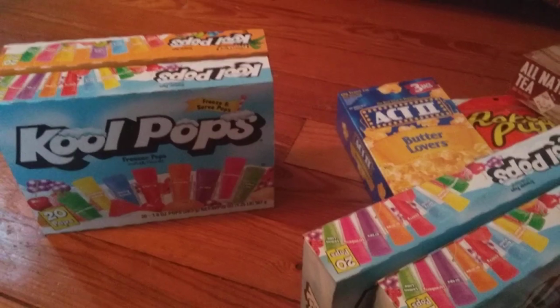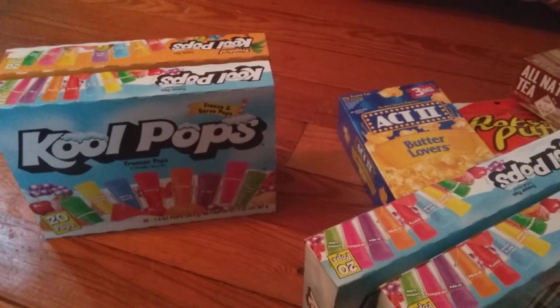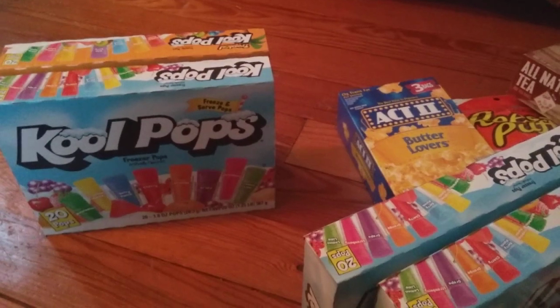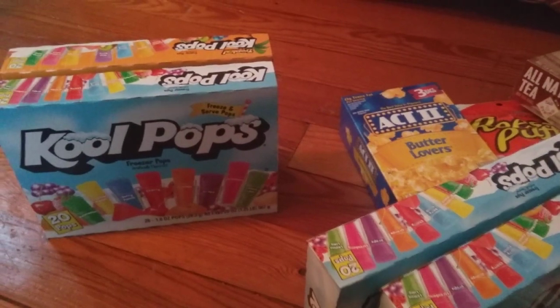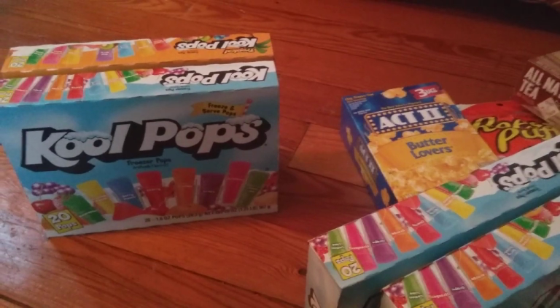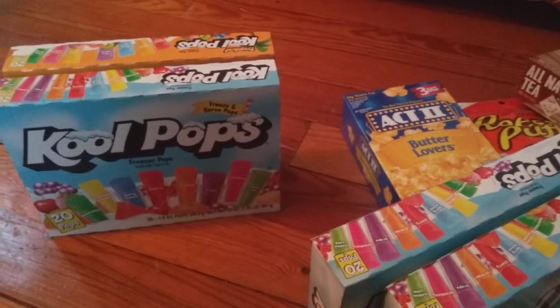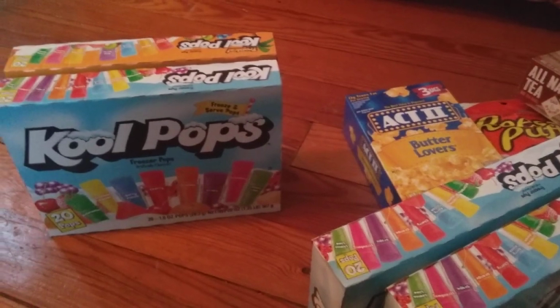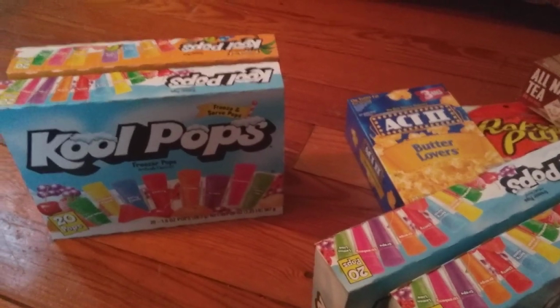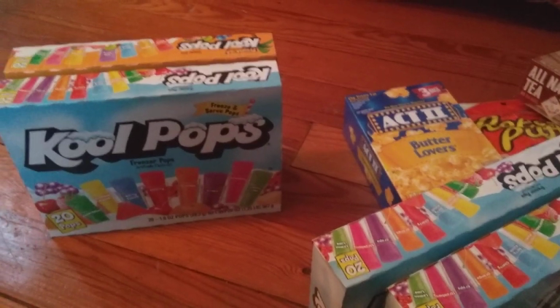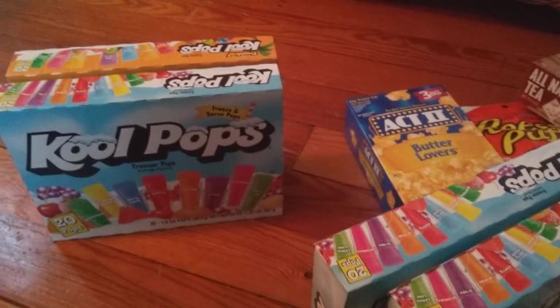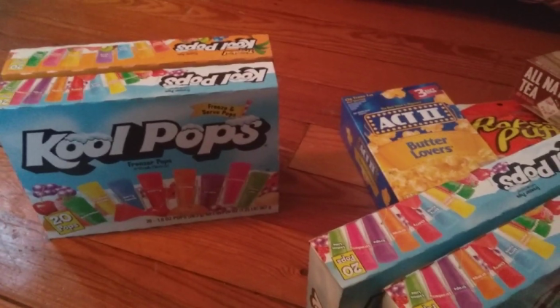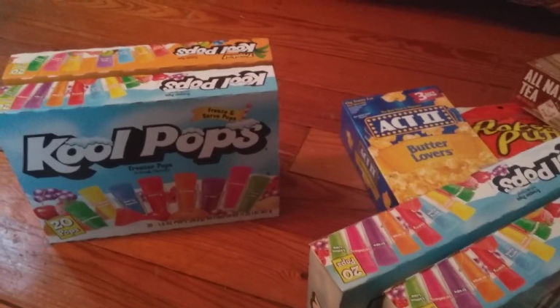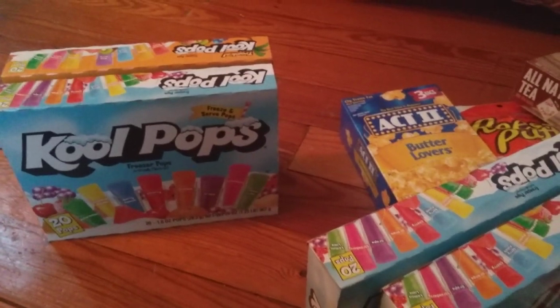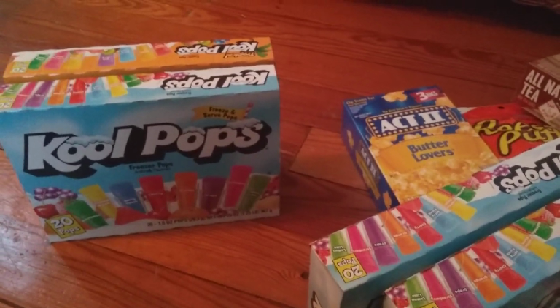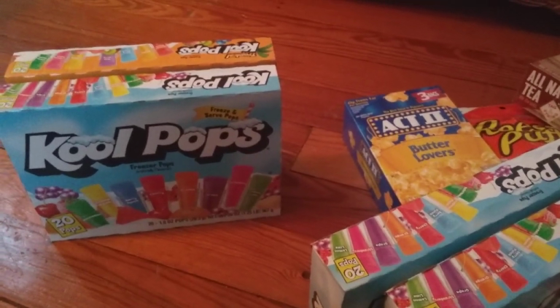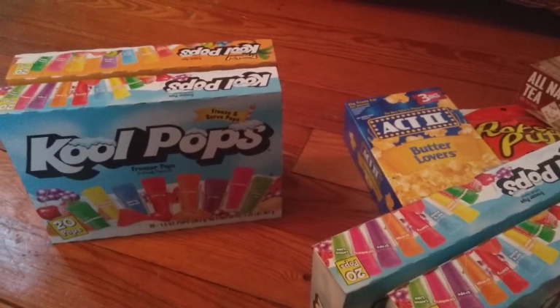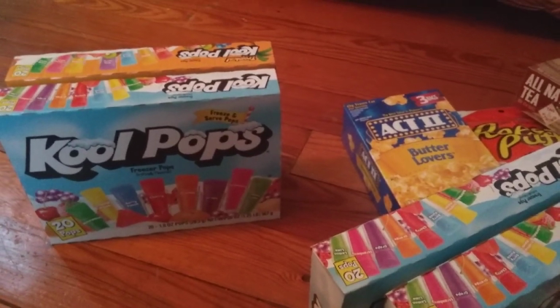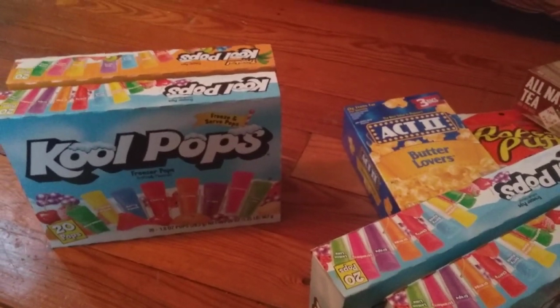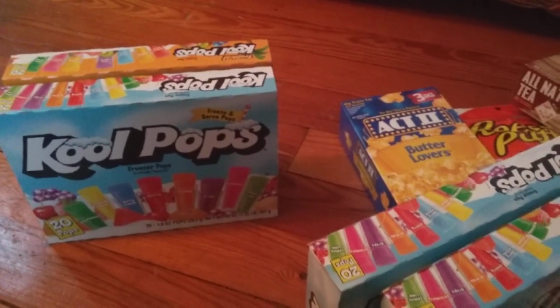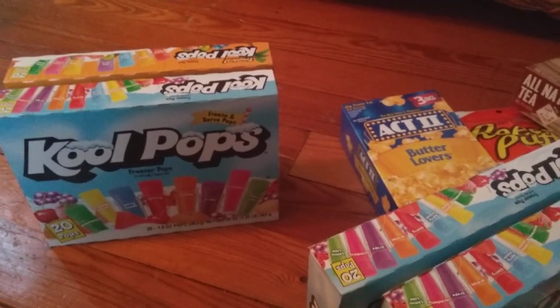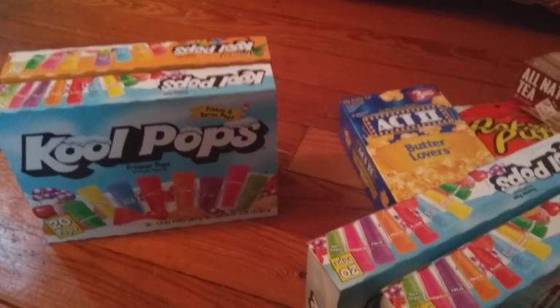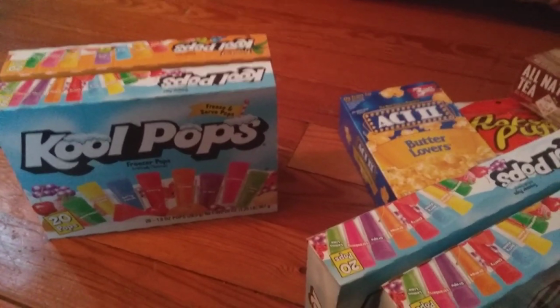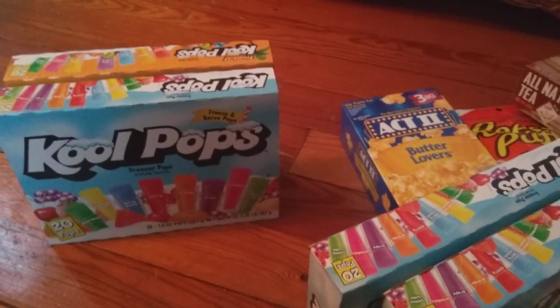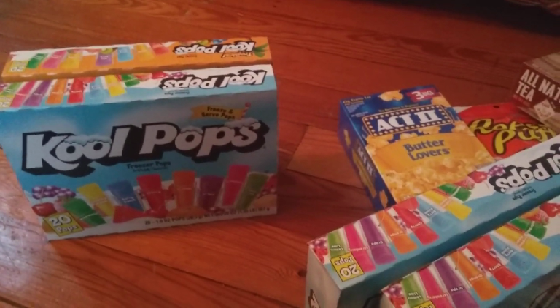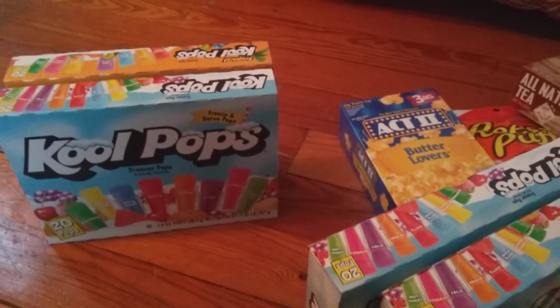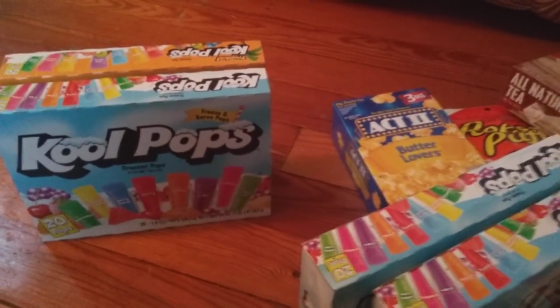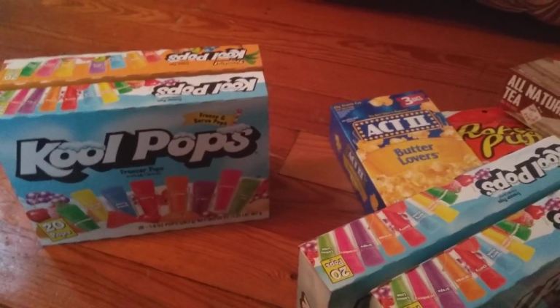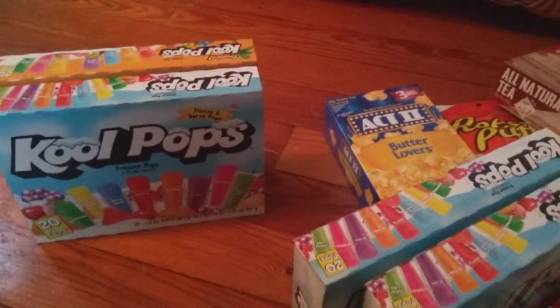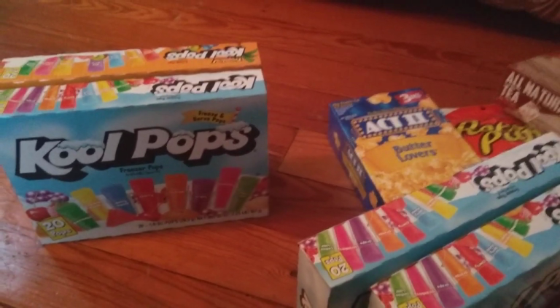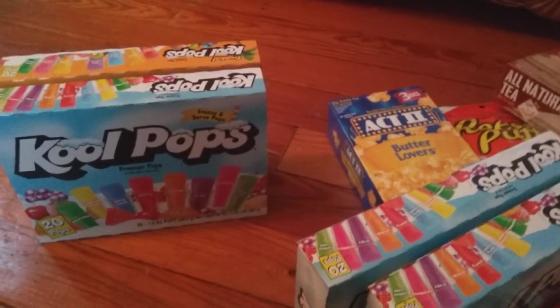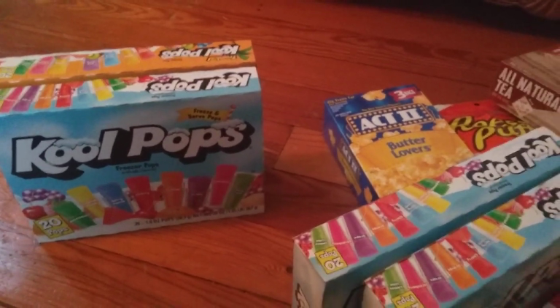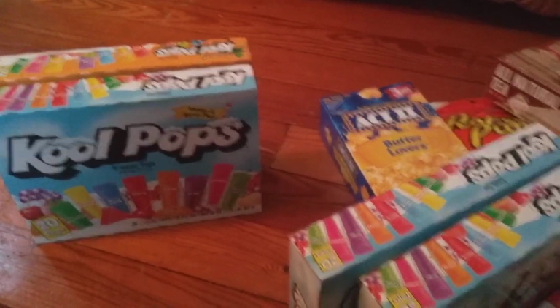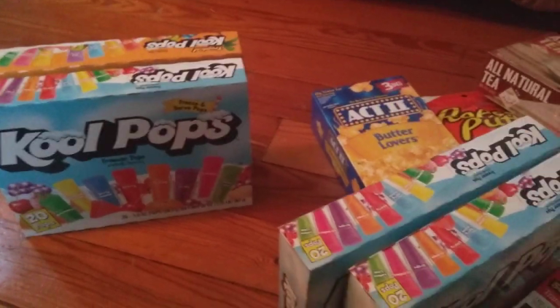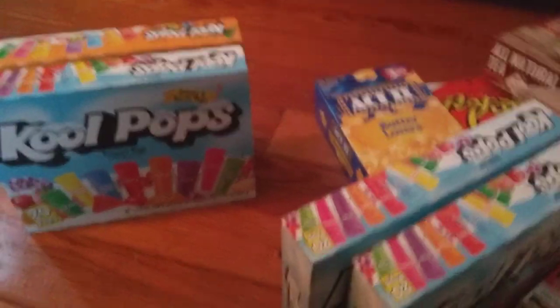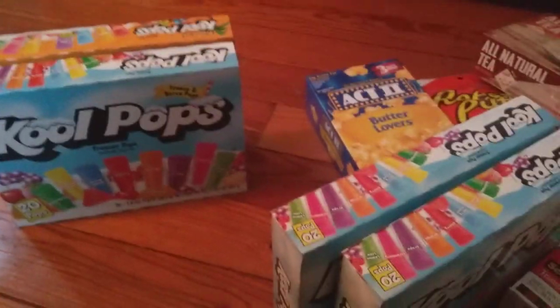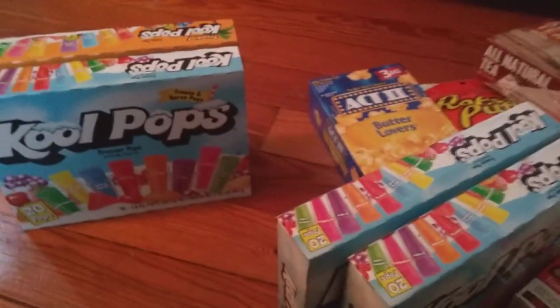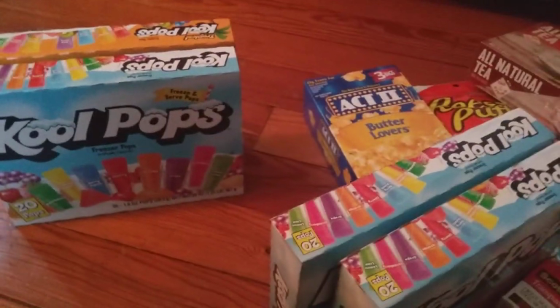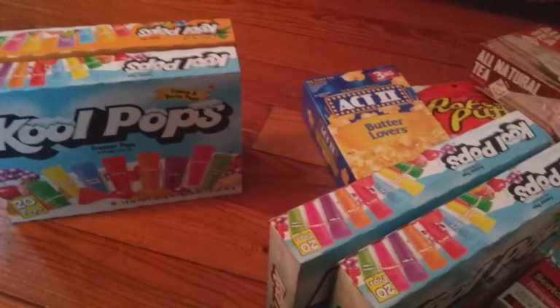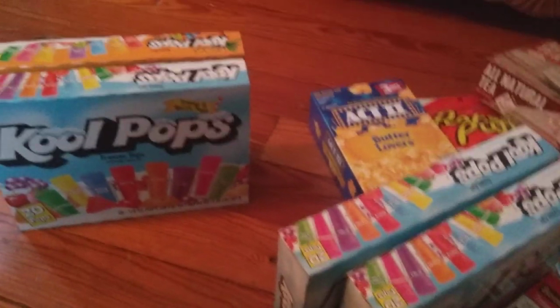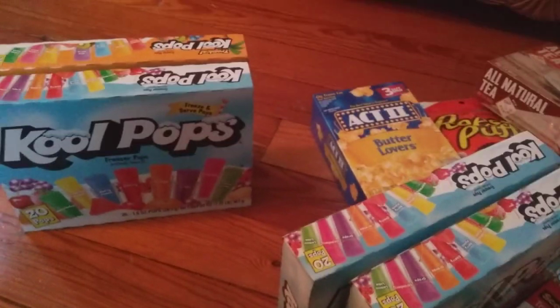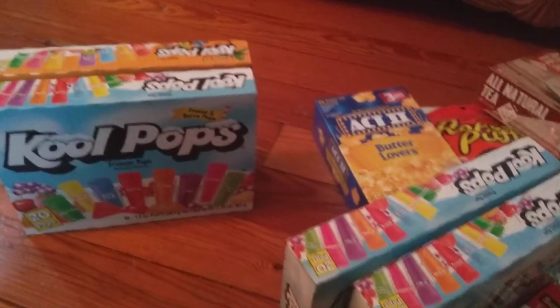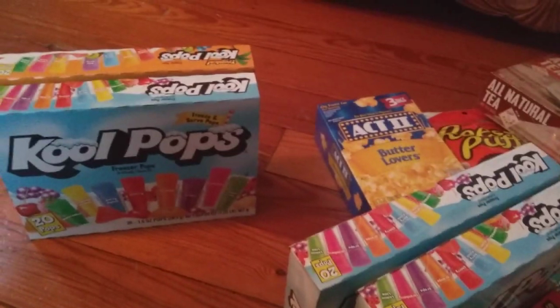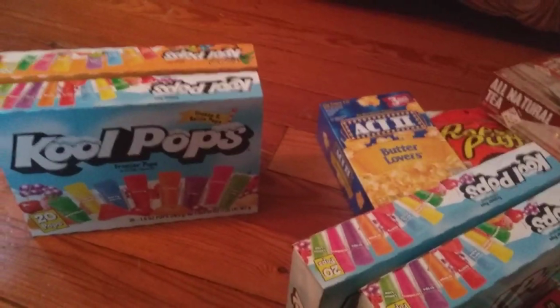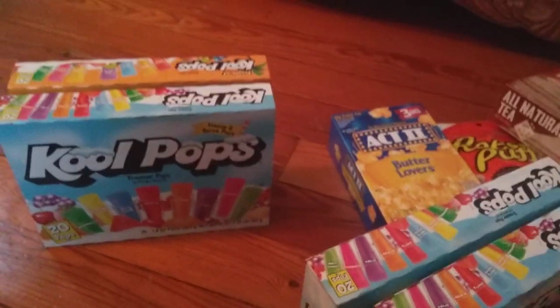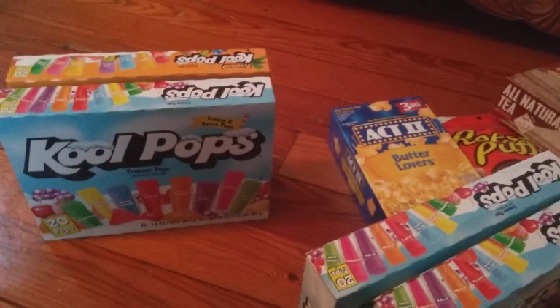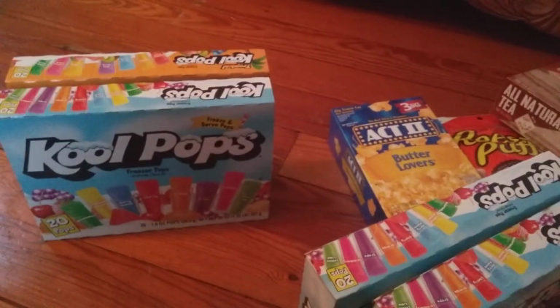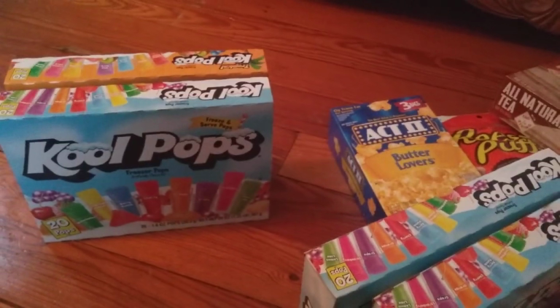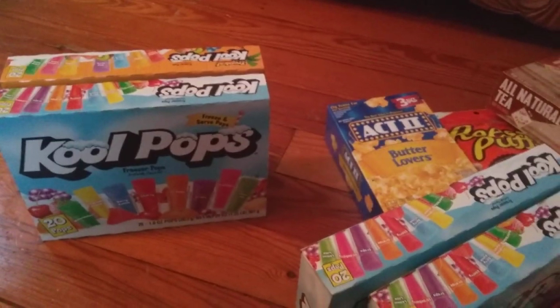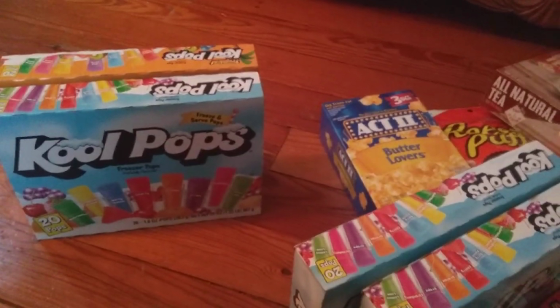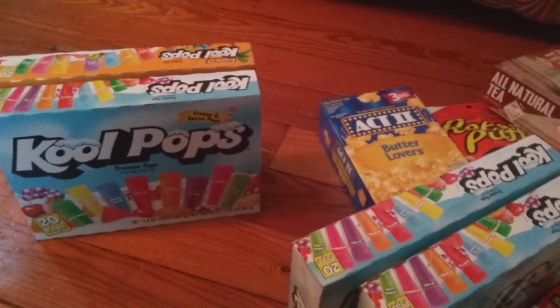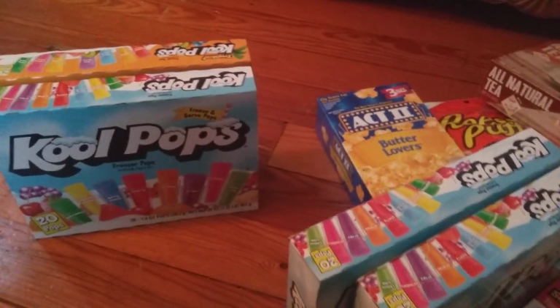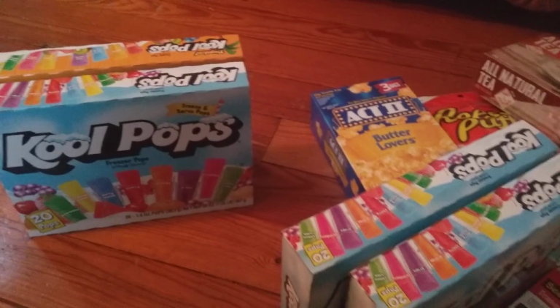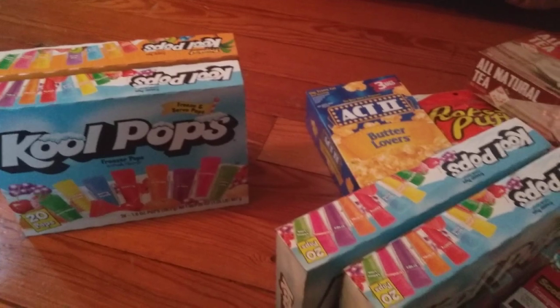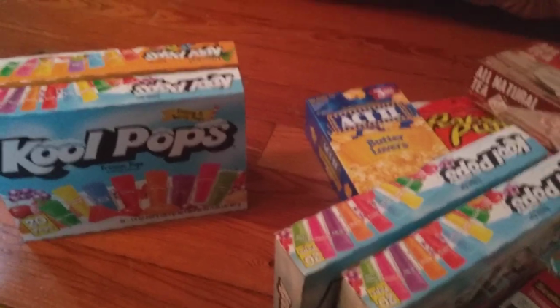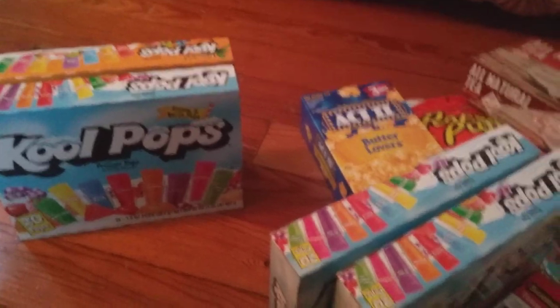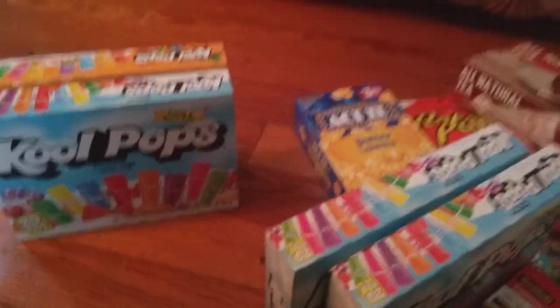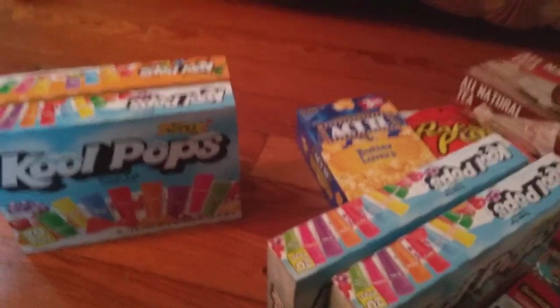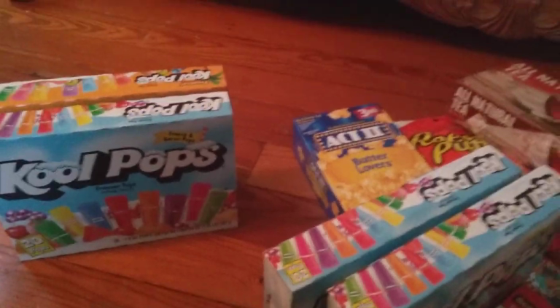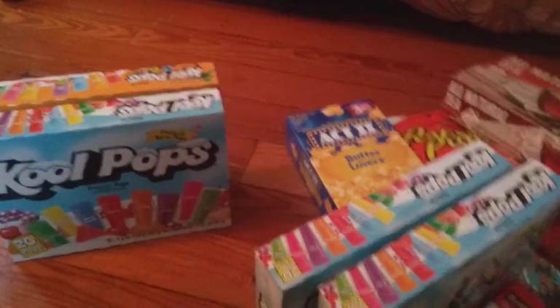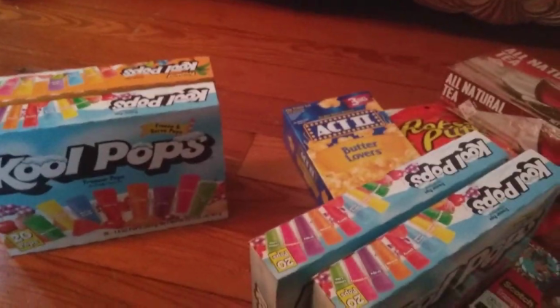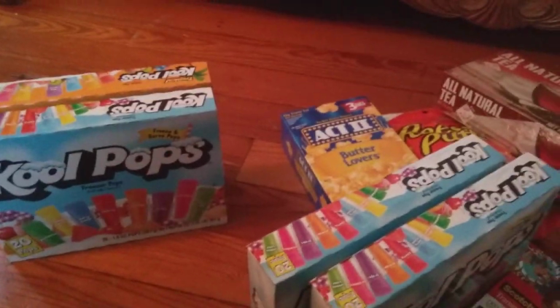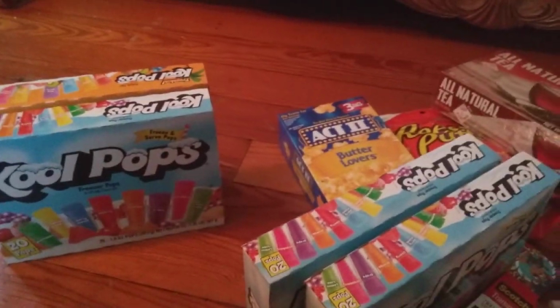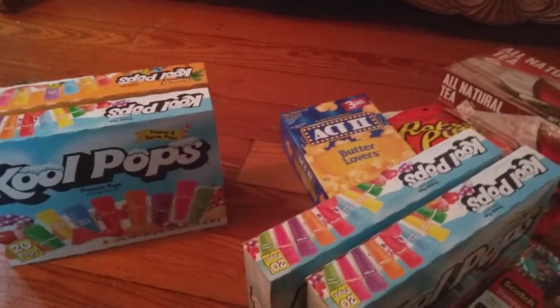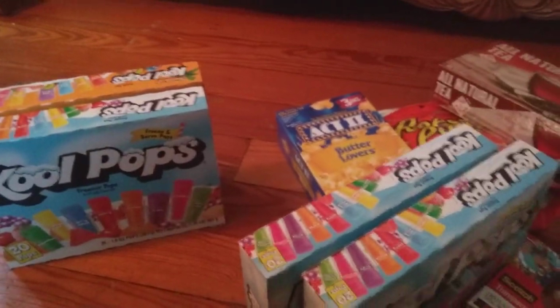That is everything! My total came to $17.64. Thanks so much for watching — take care!